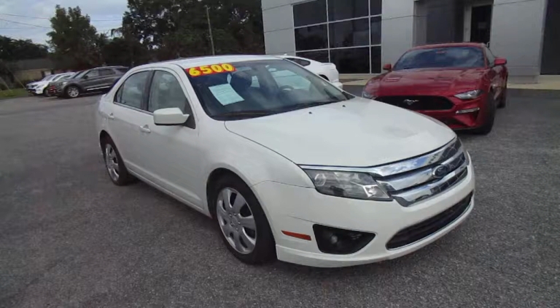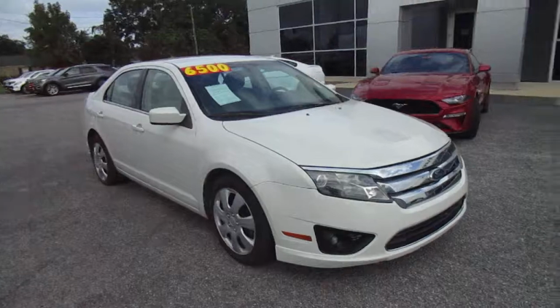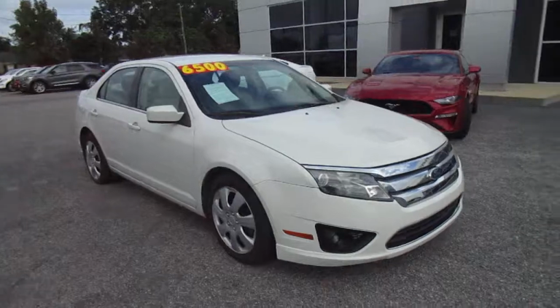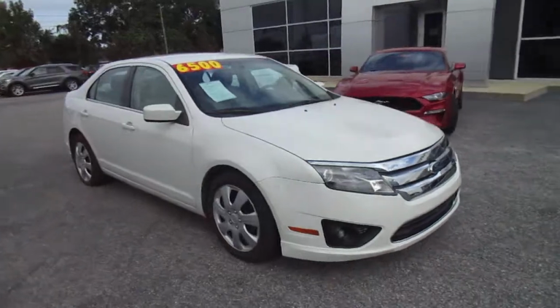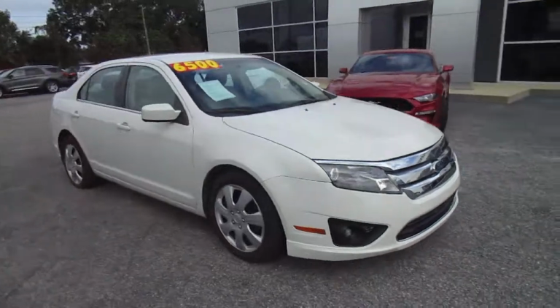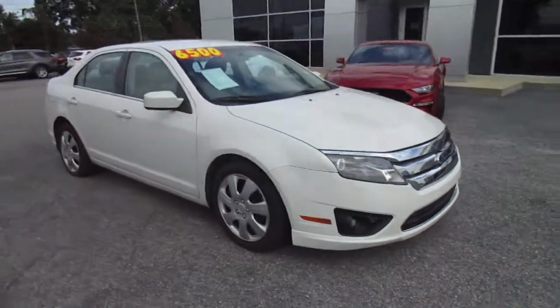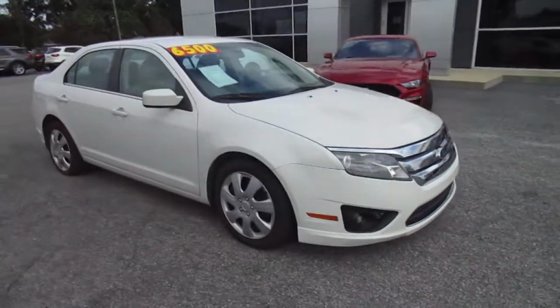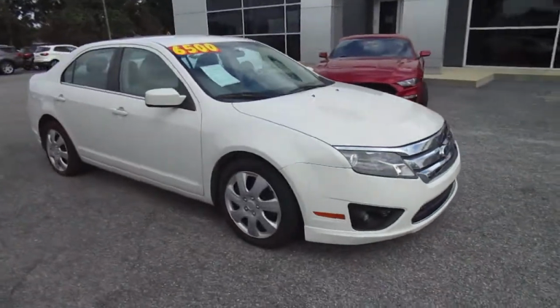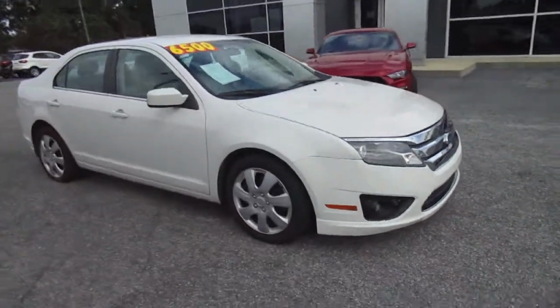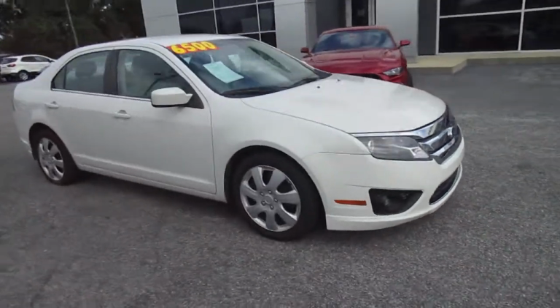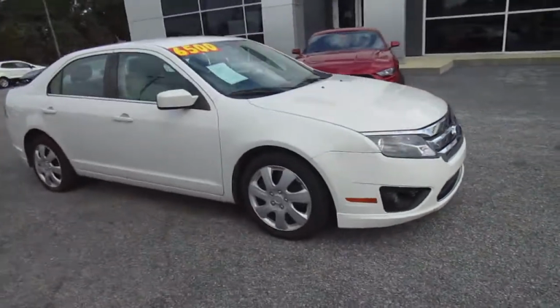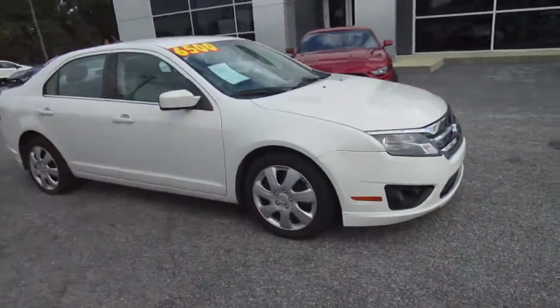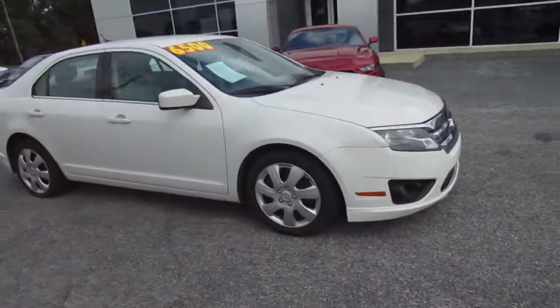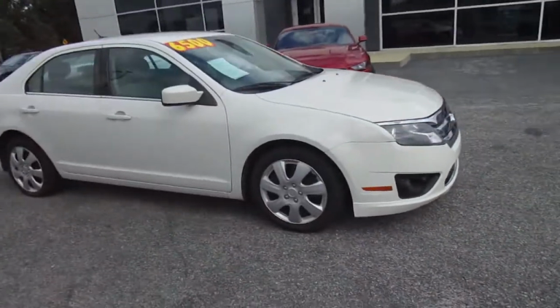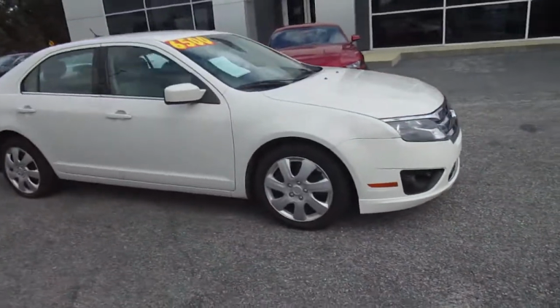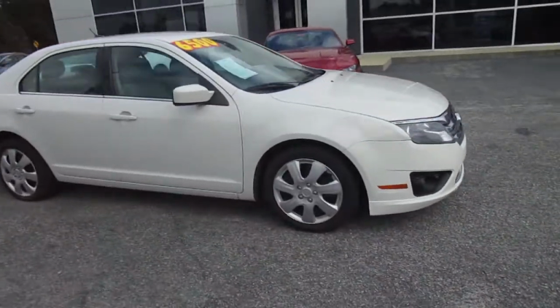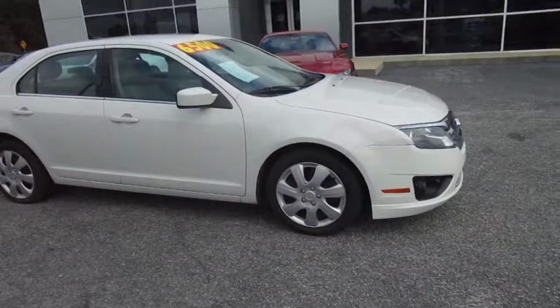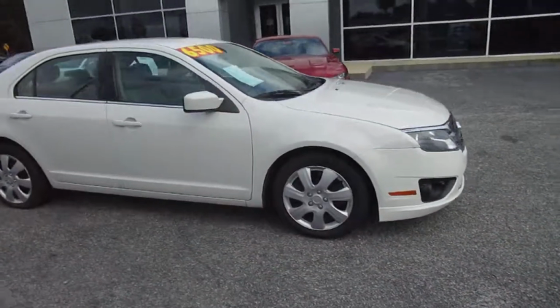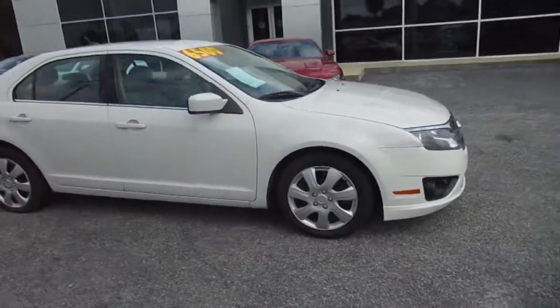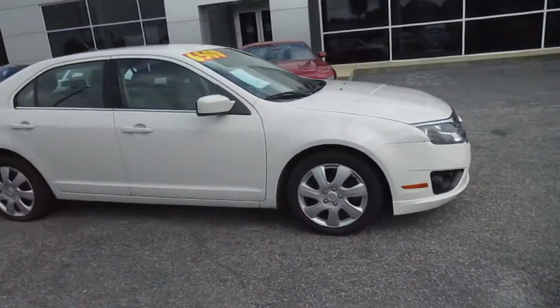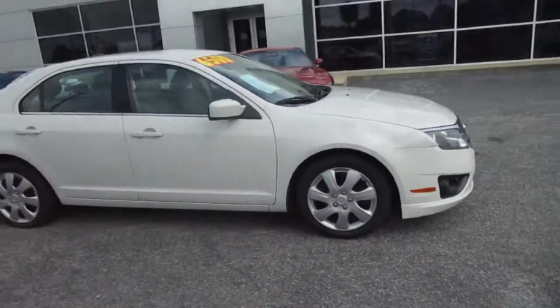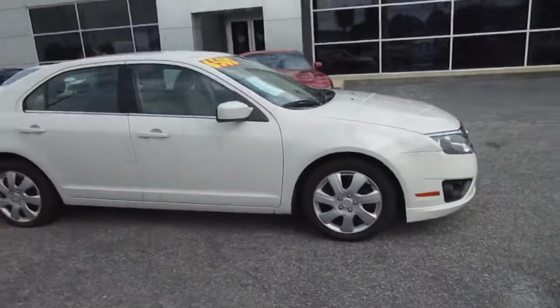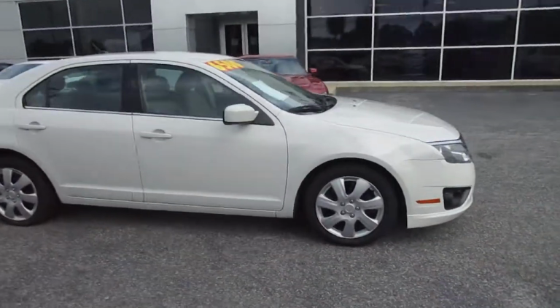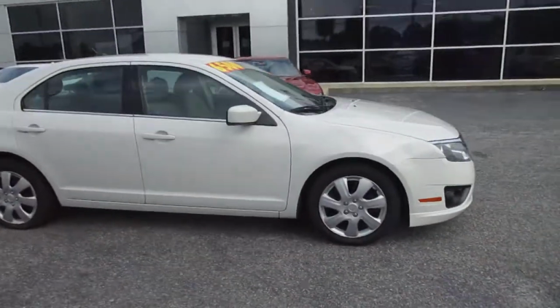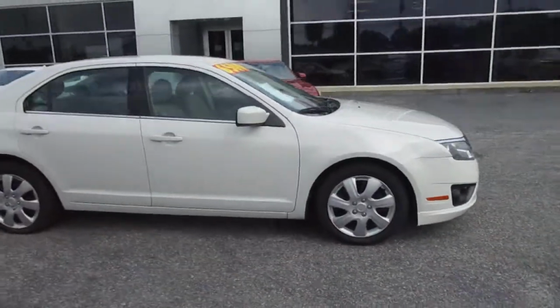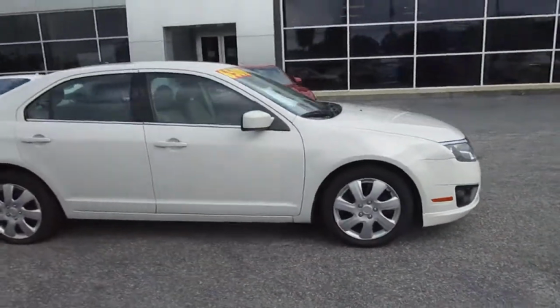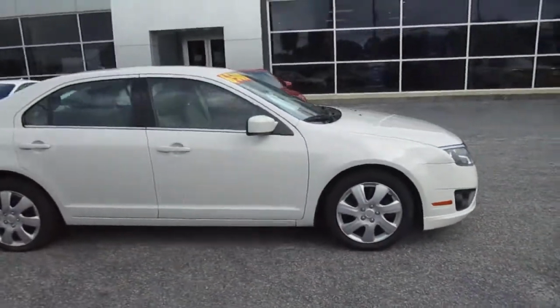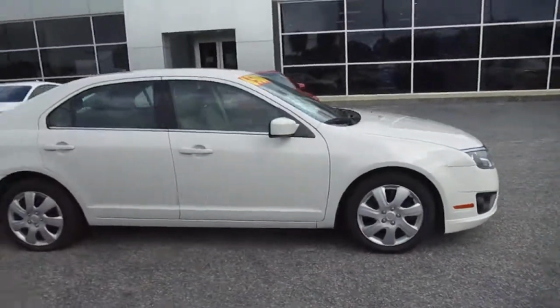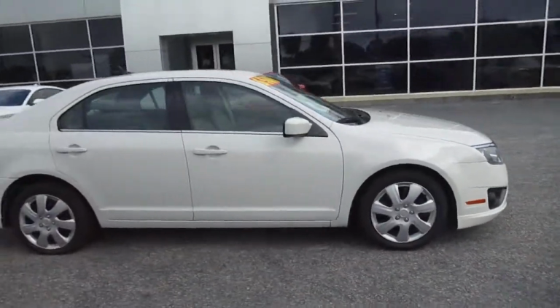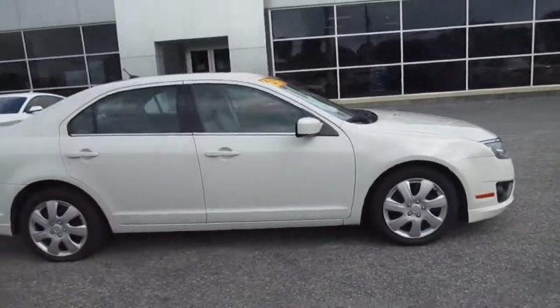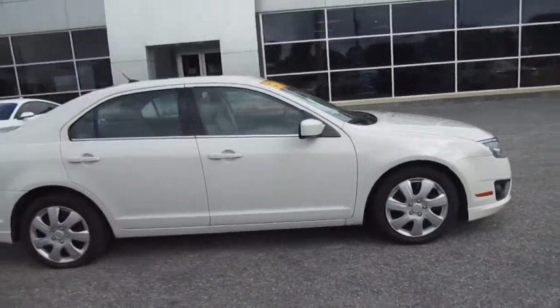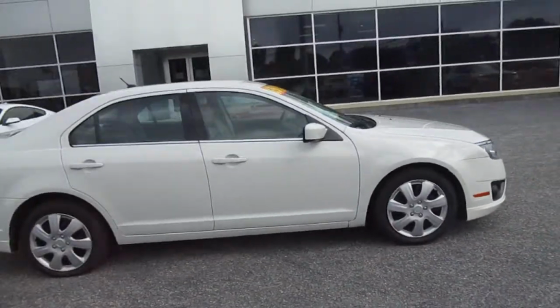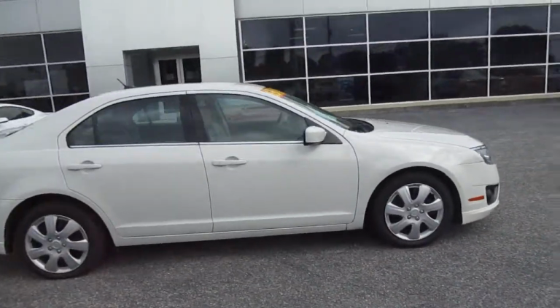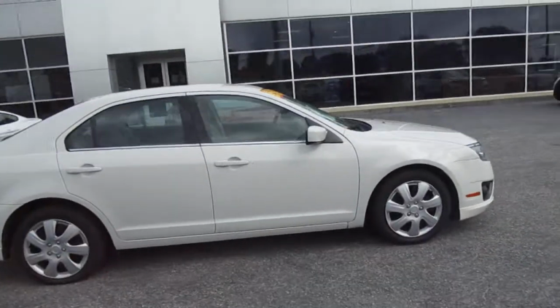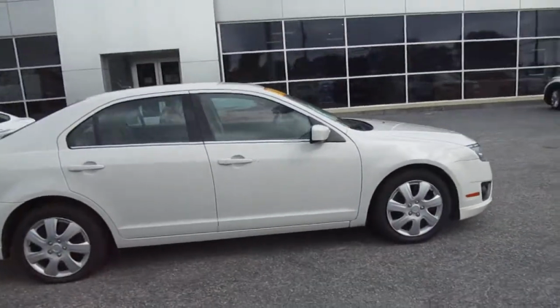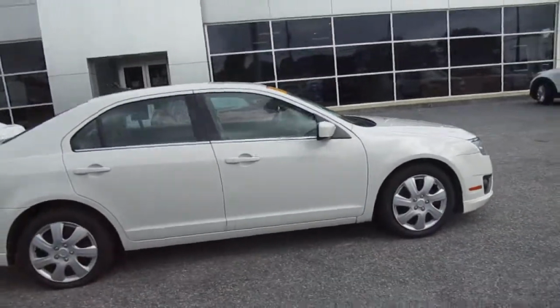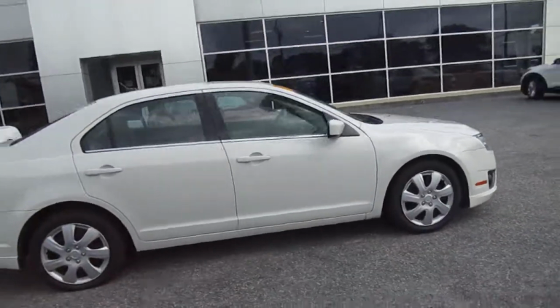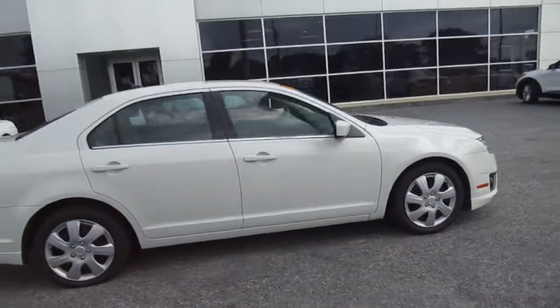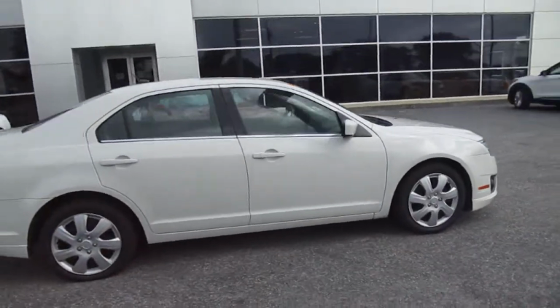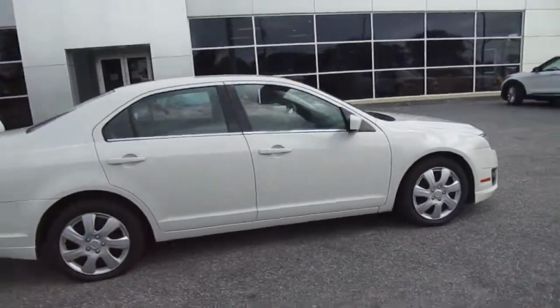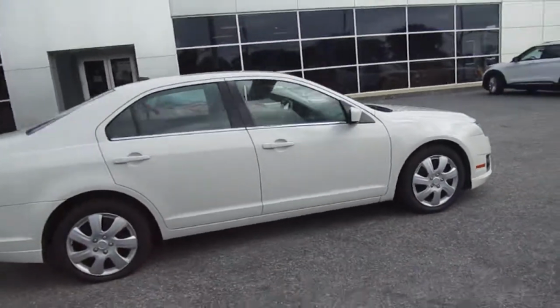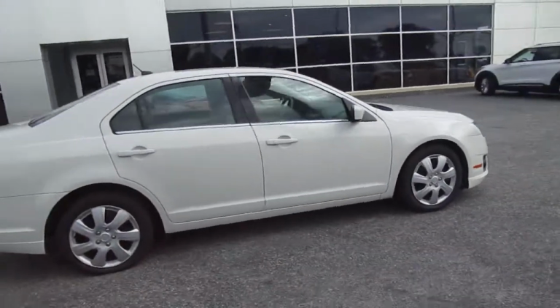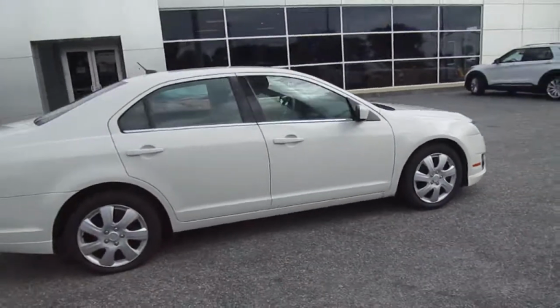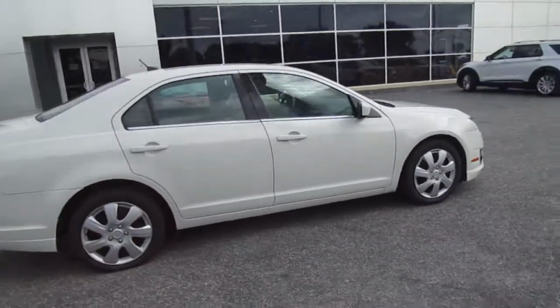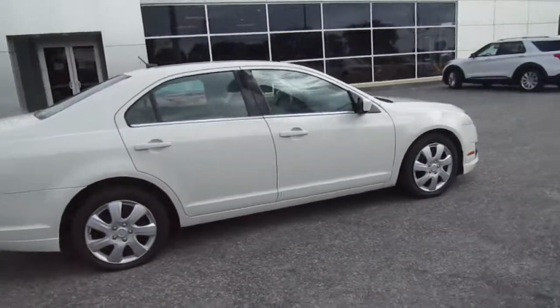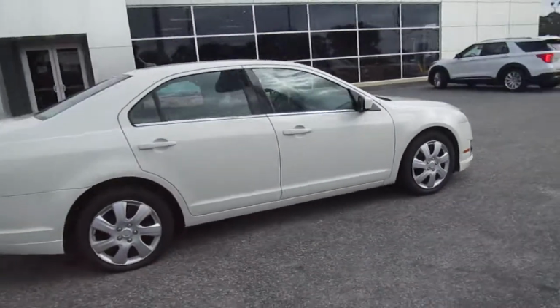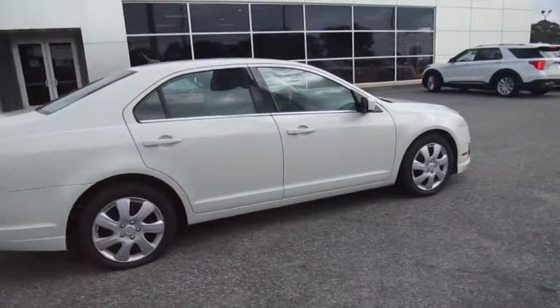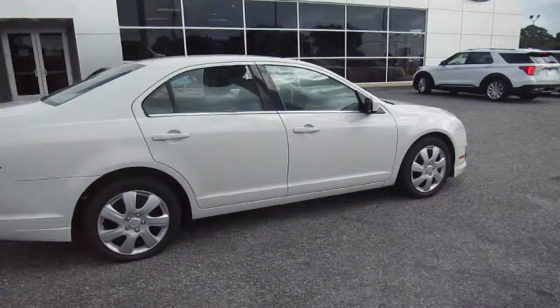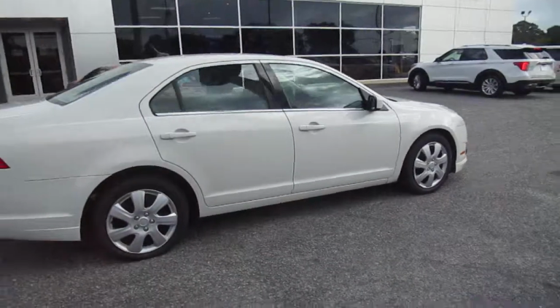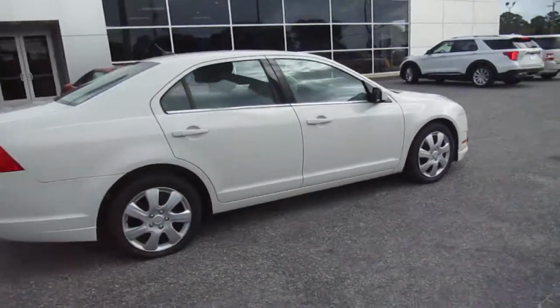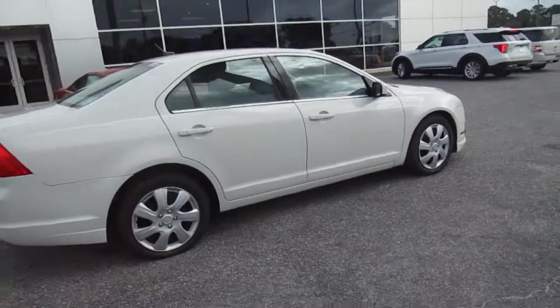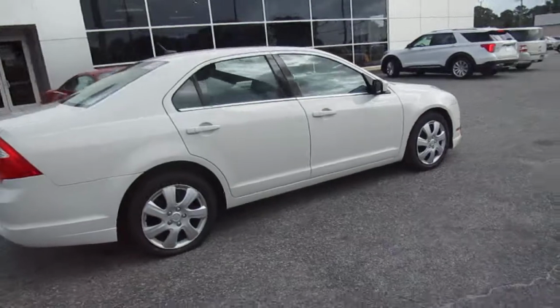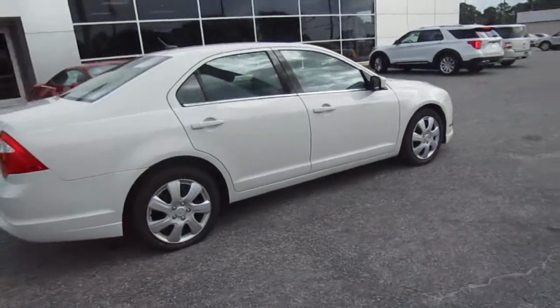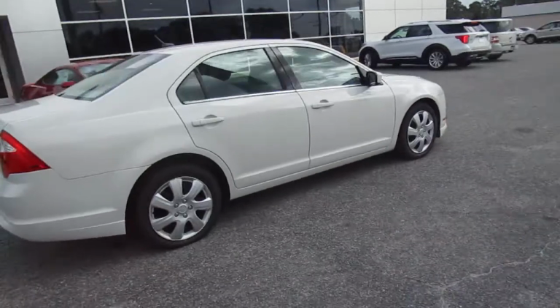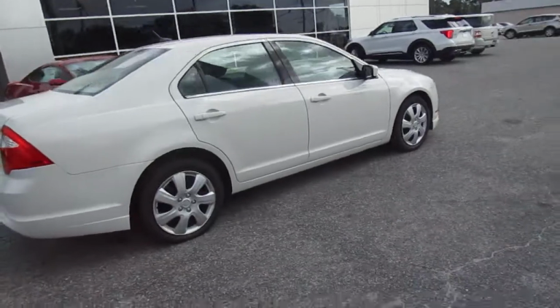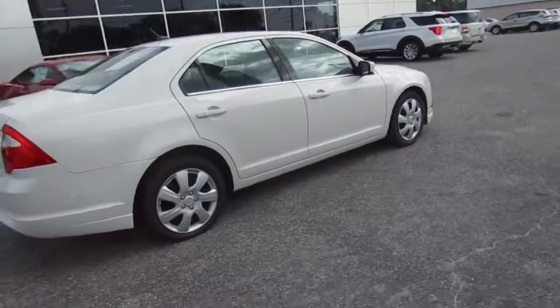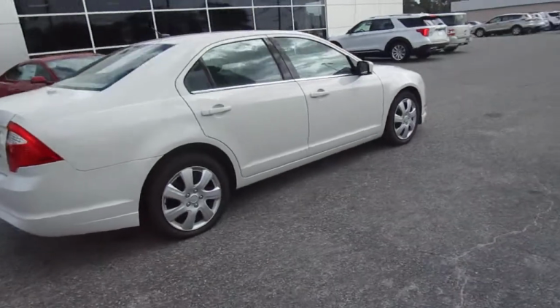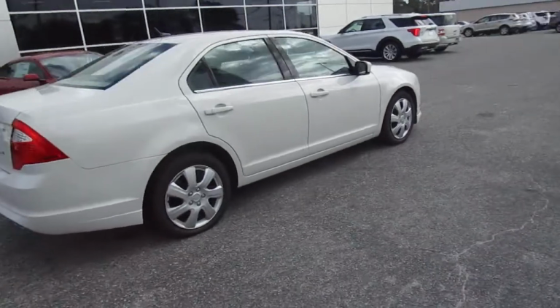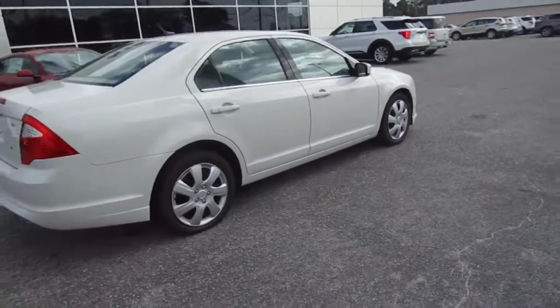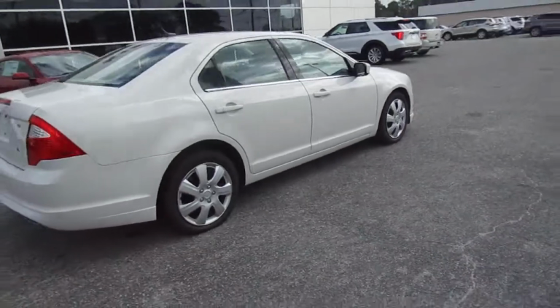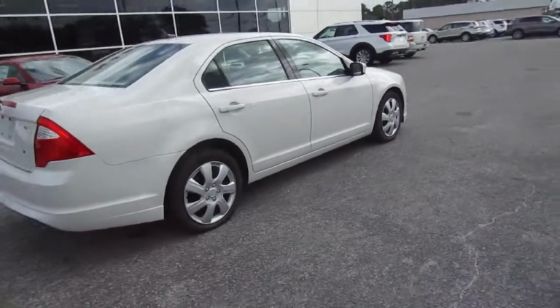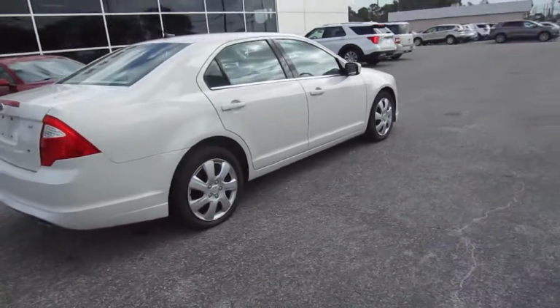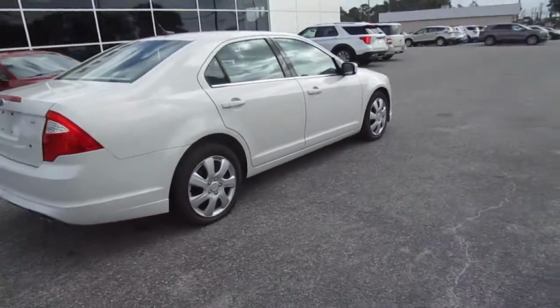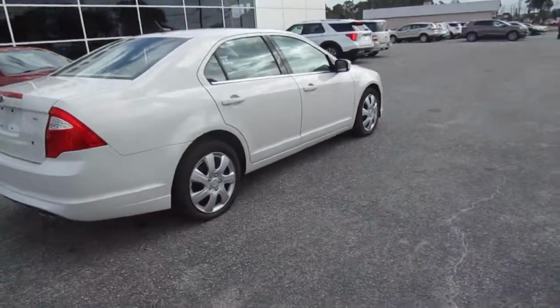Hello, welcome to King's Colonial Ford. Here we have a 2011 Ford Fusion sedan. This is an SE.